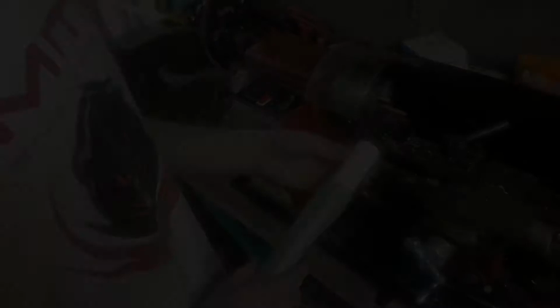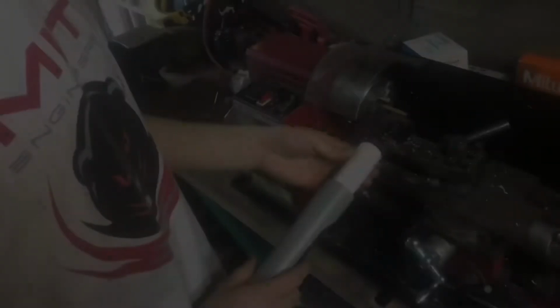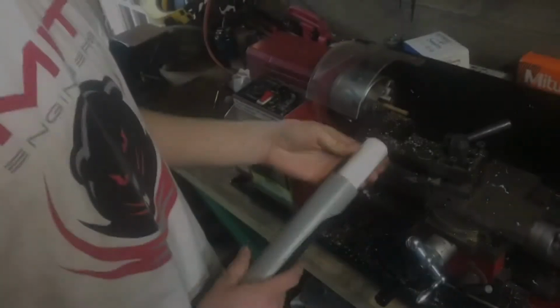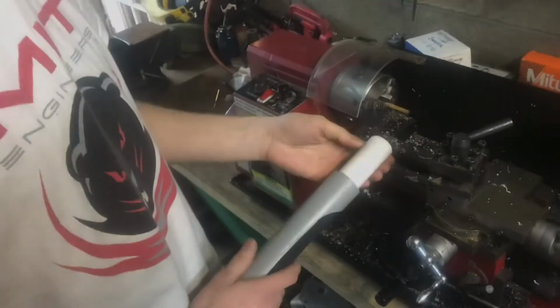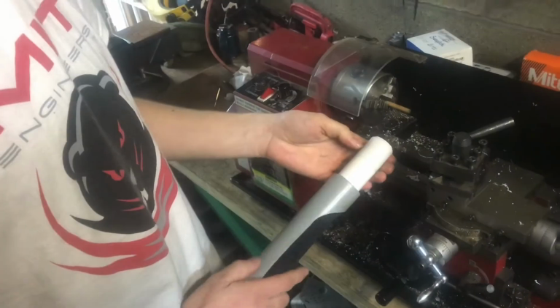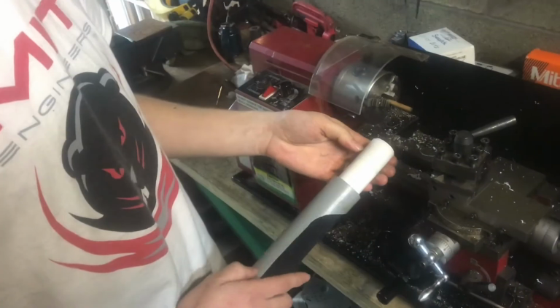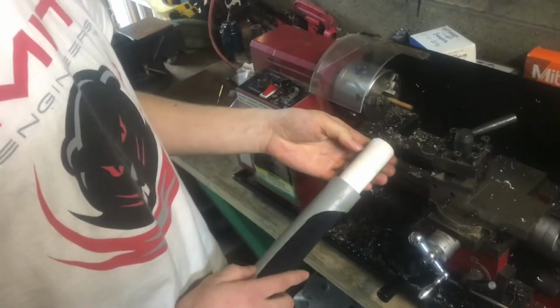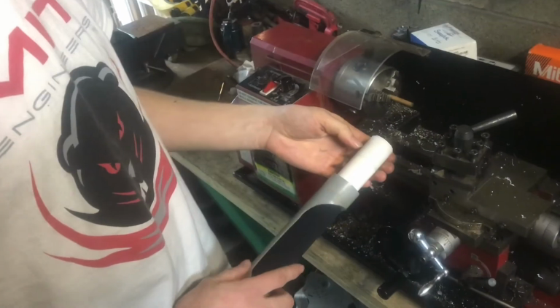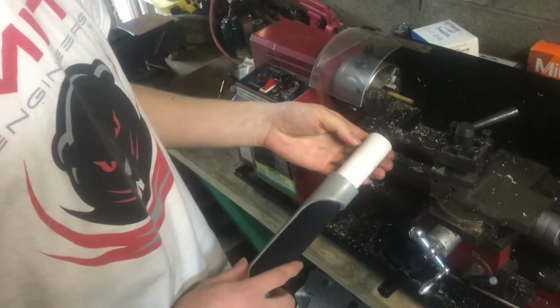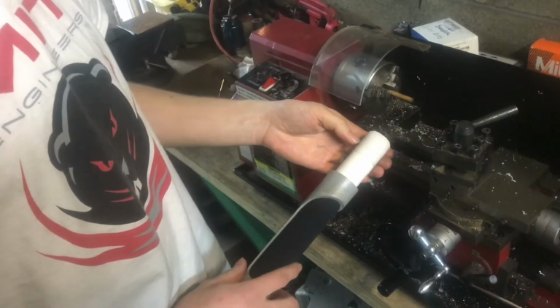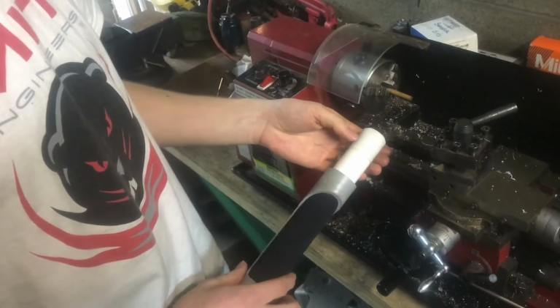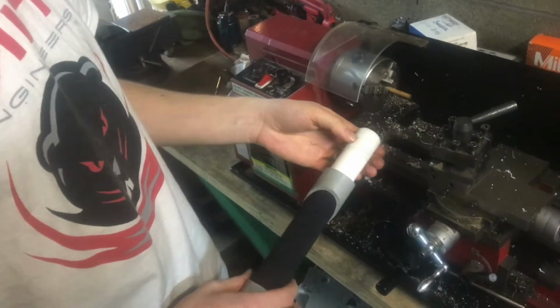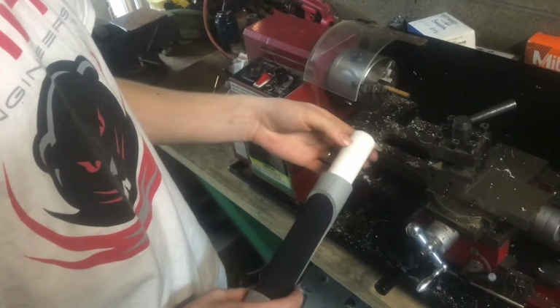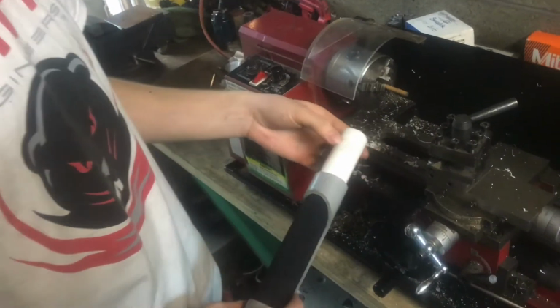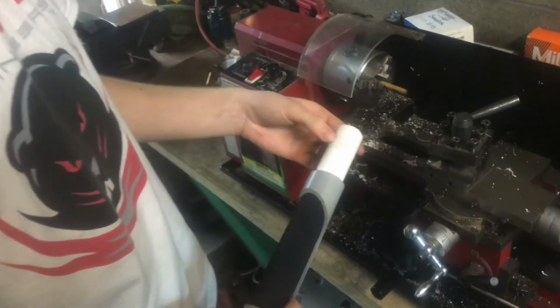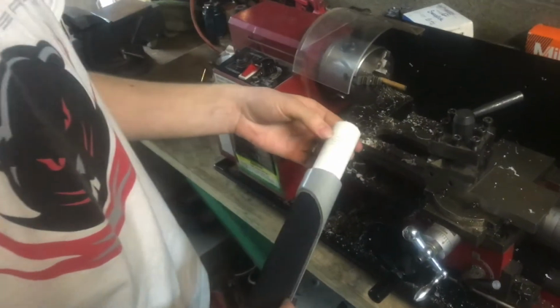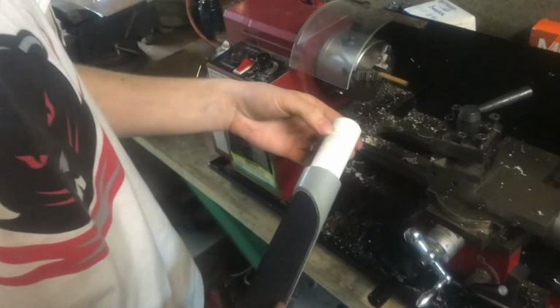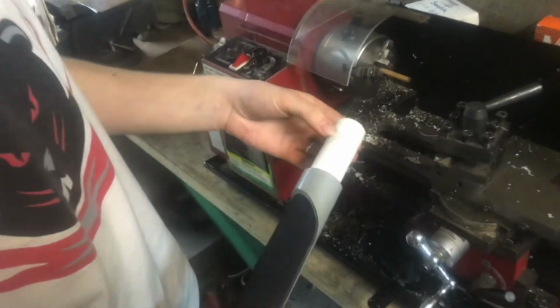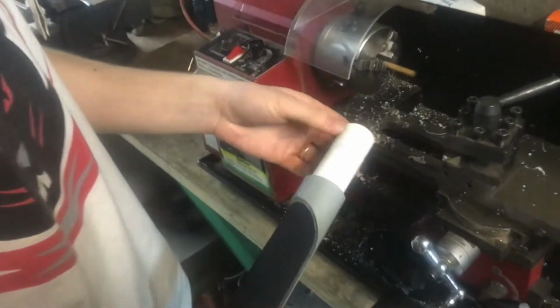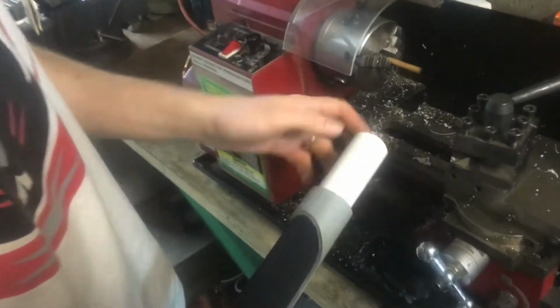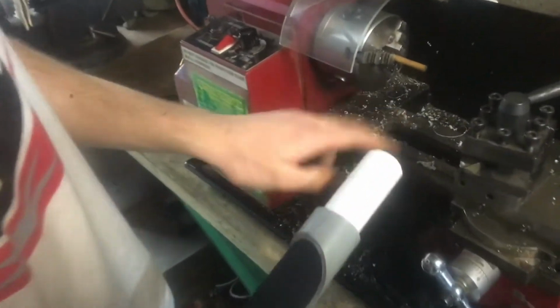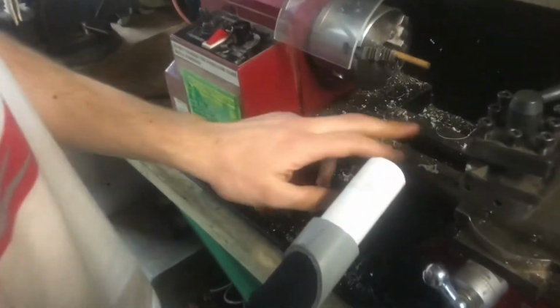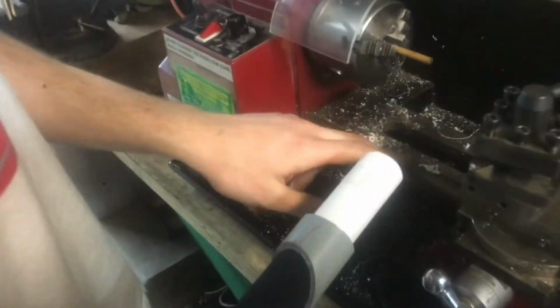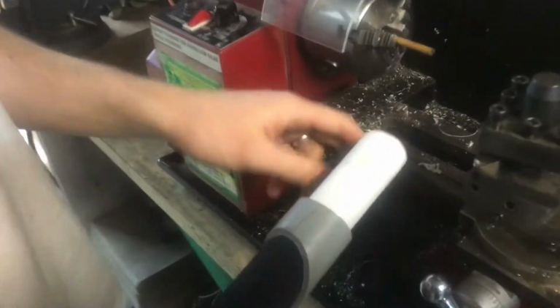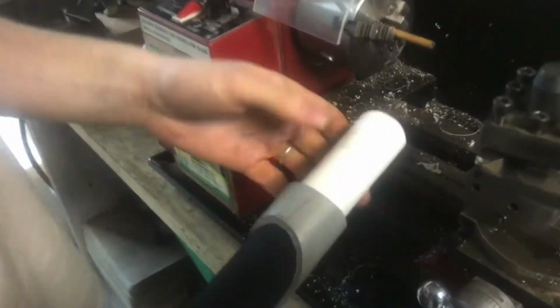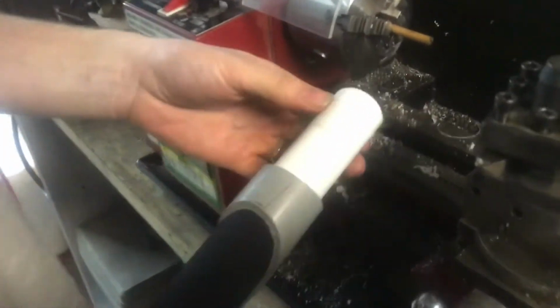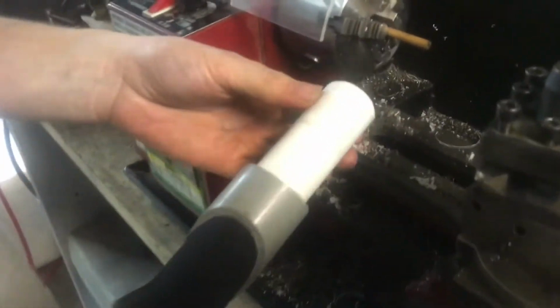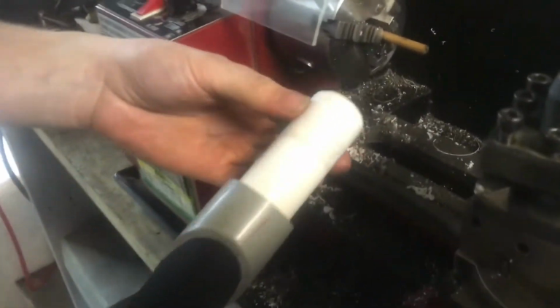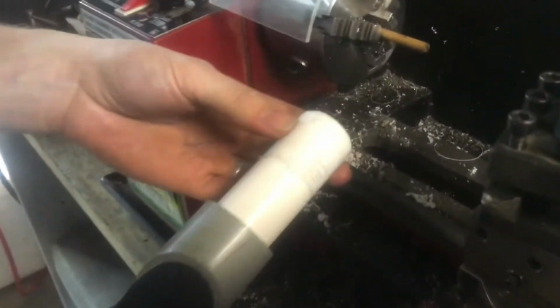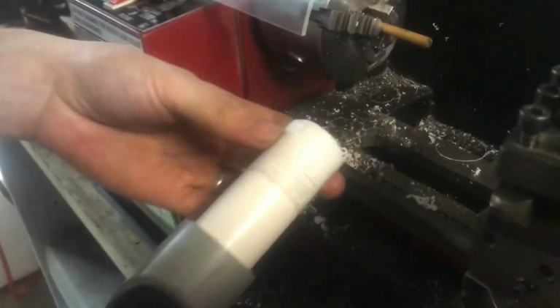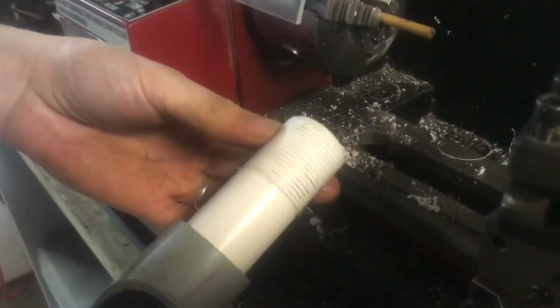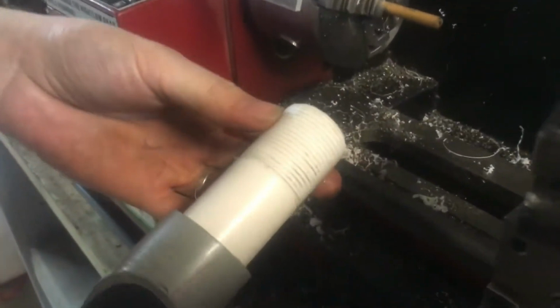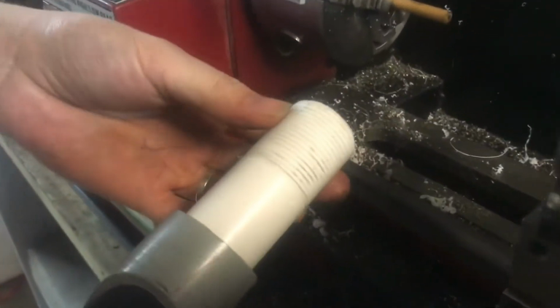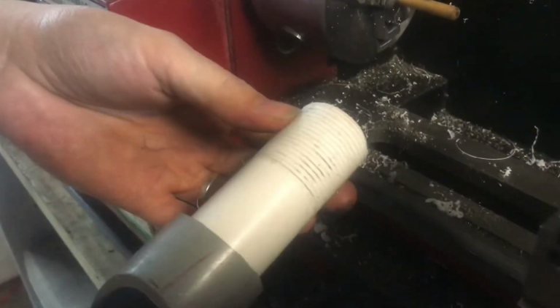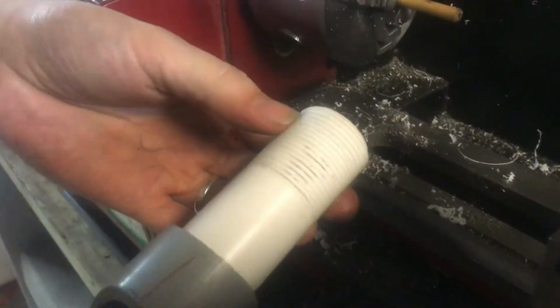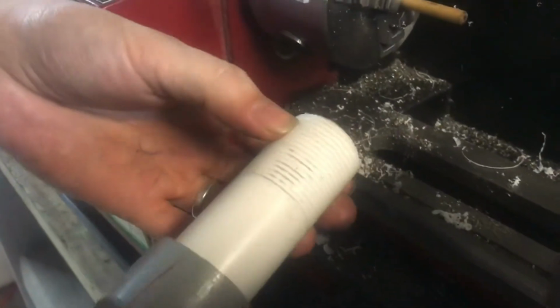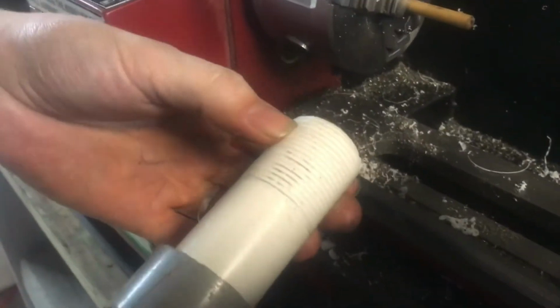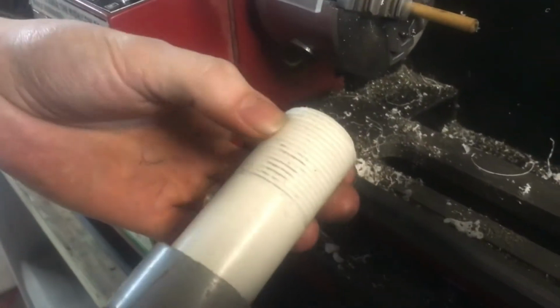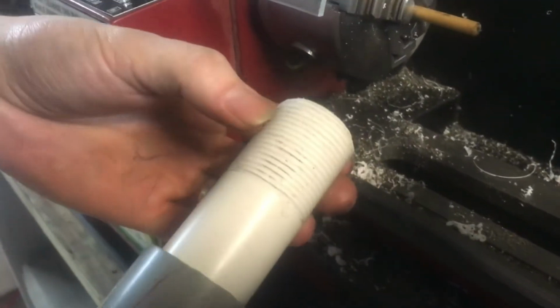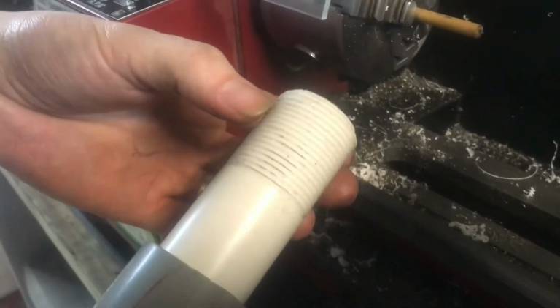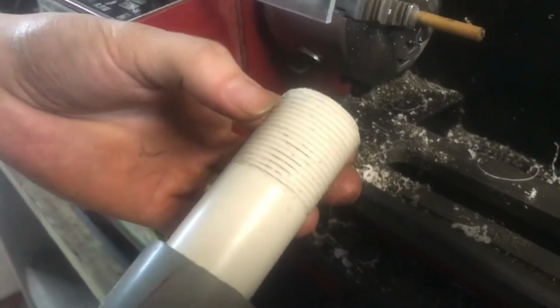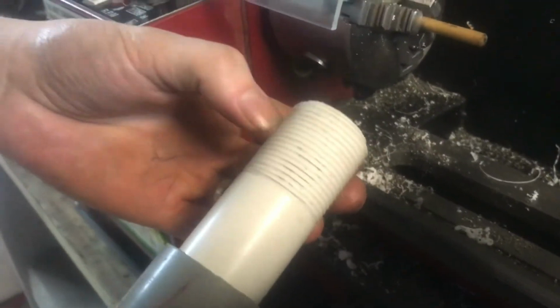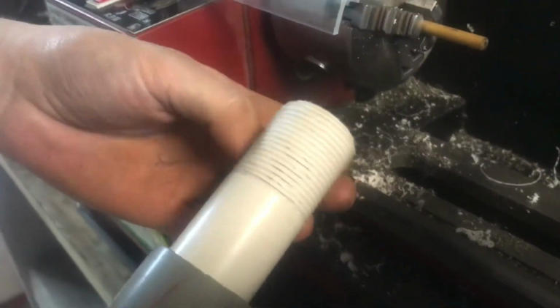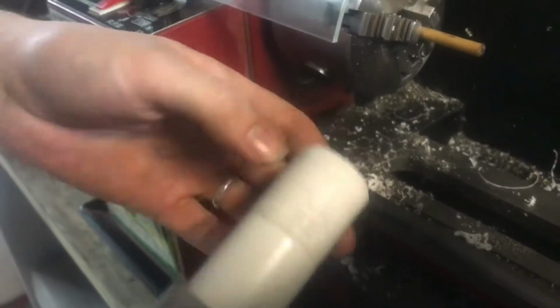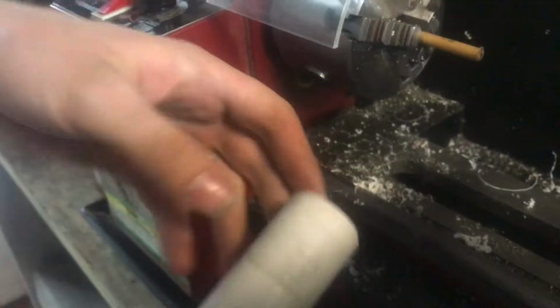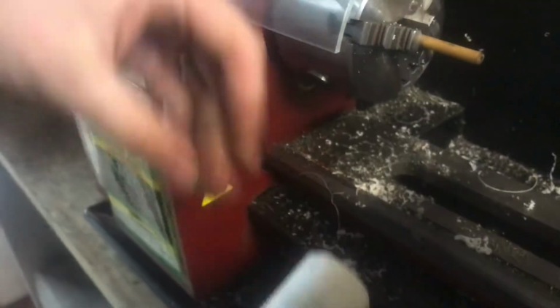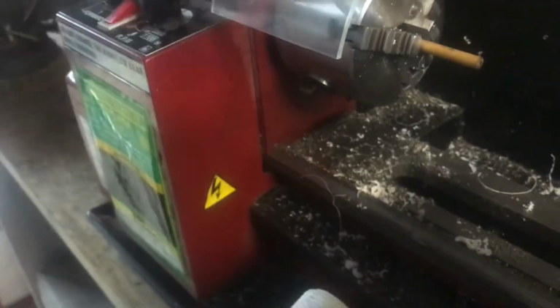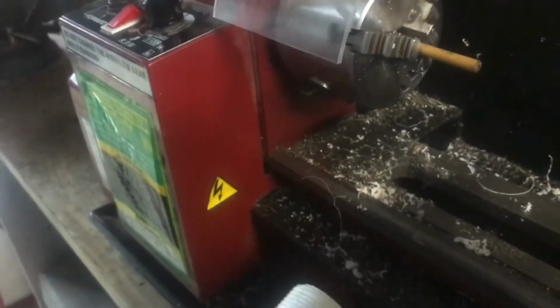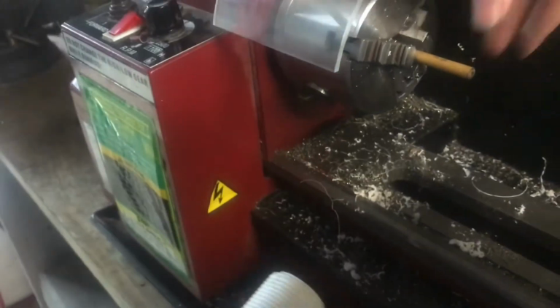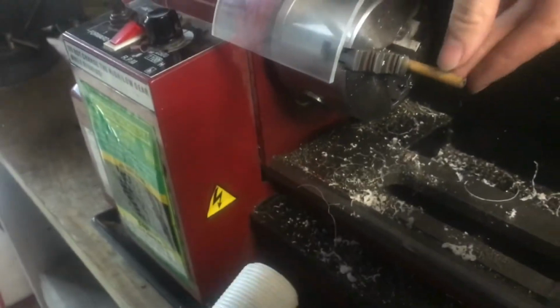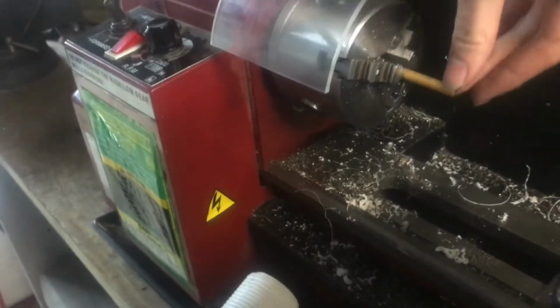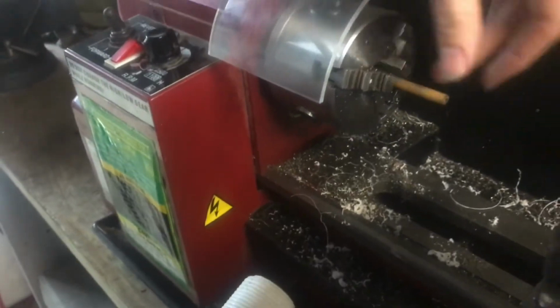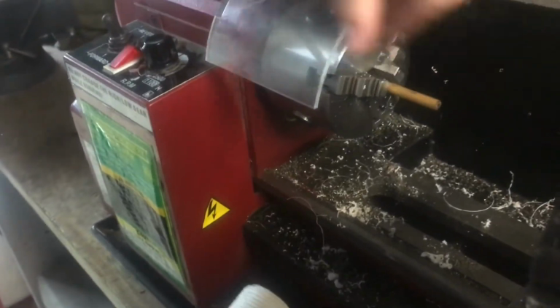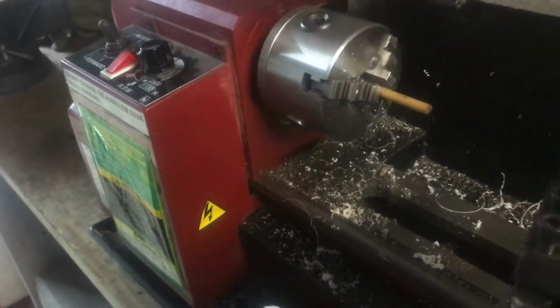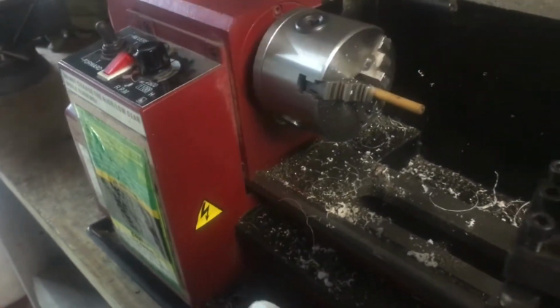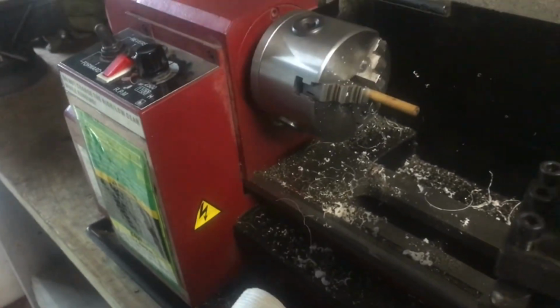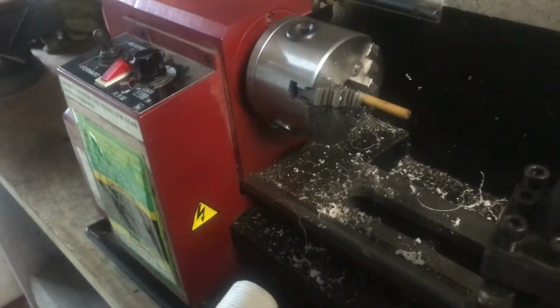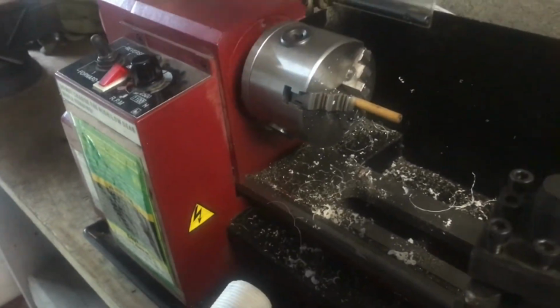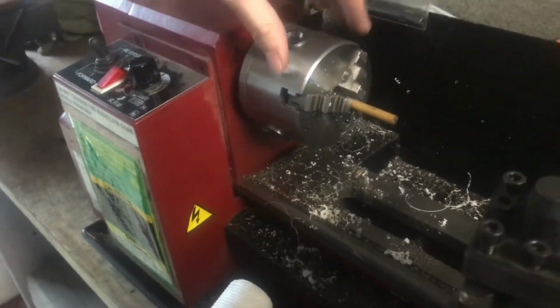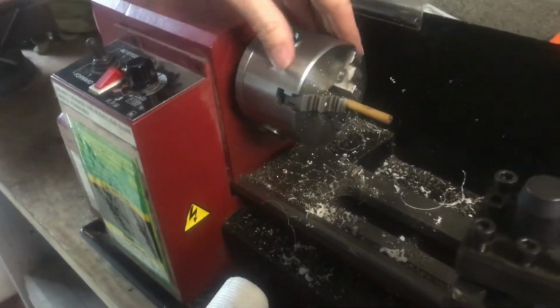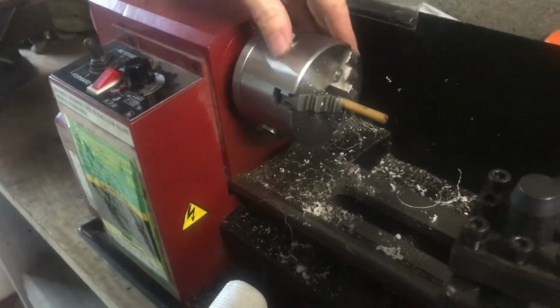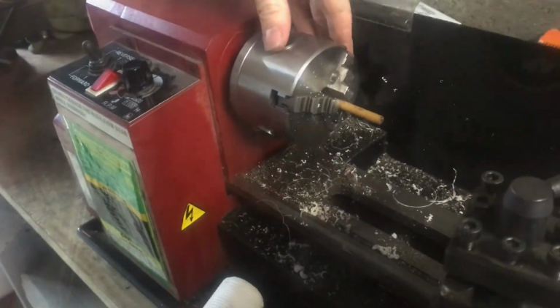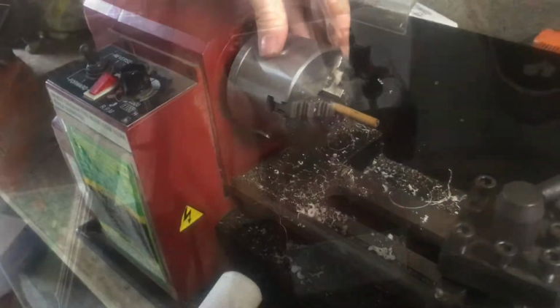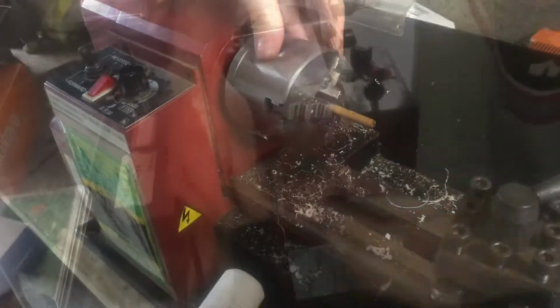These are threads I just cut fresh on this Harbor Freight lathe. I'll show you how to do it on this sample piece of wood right here.